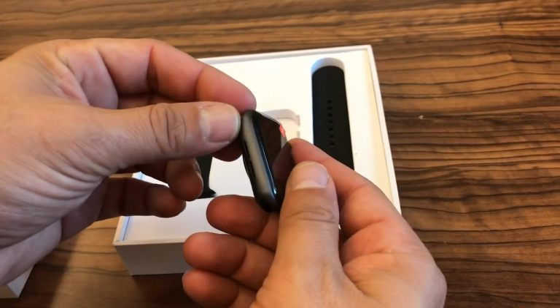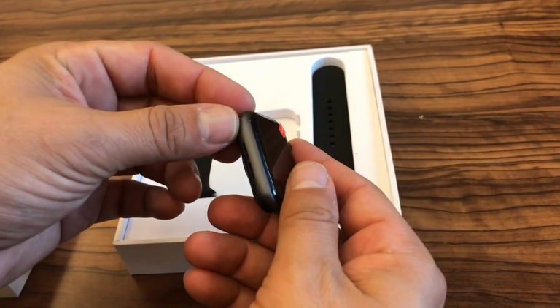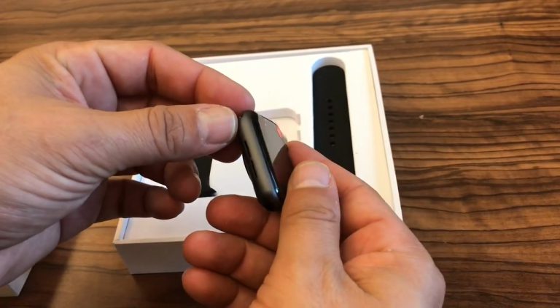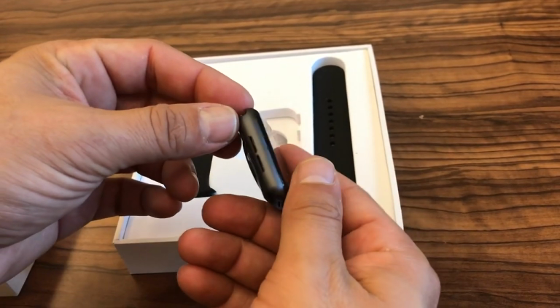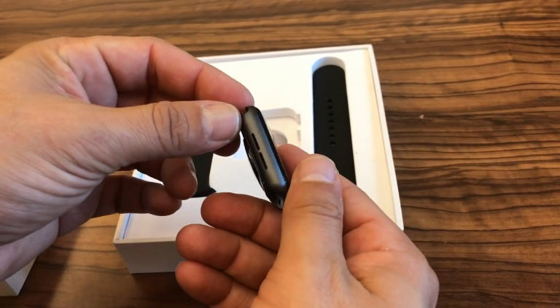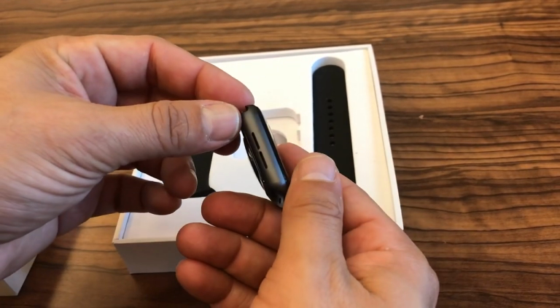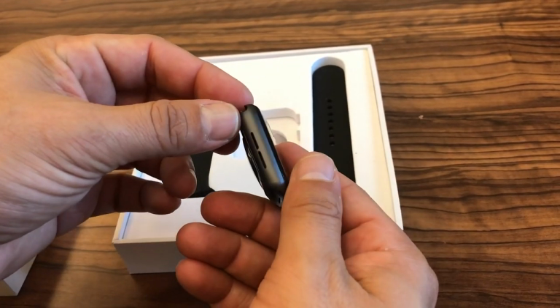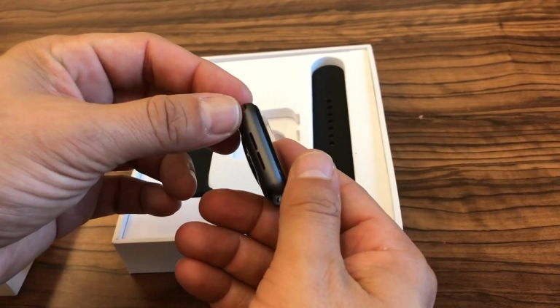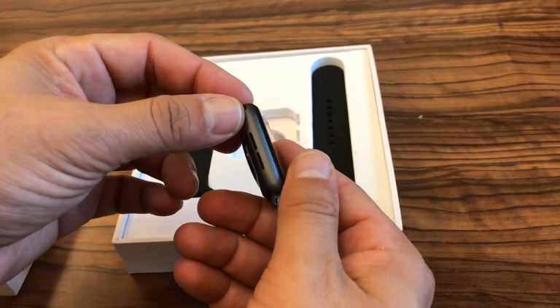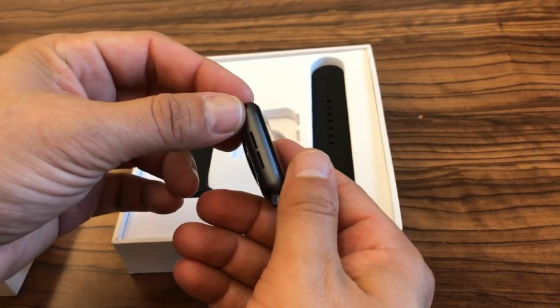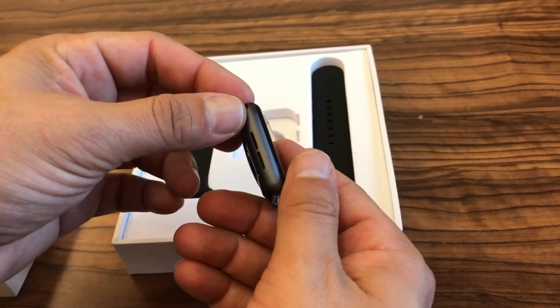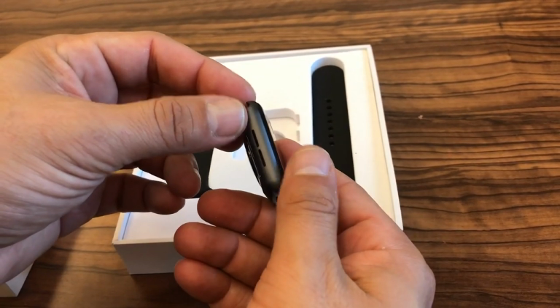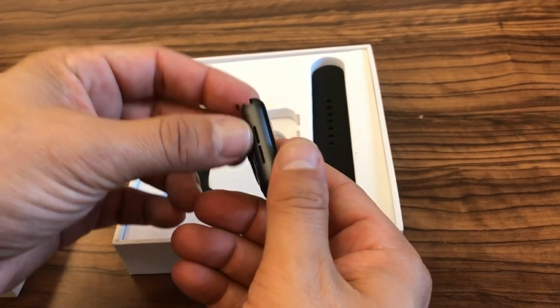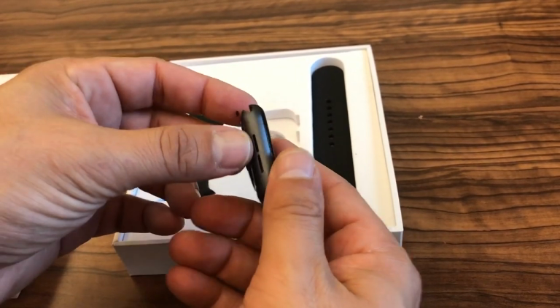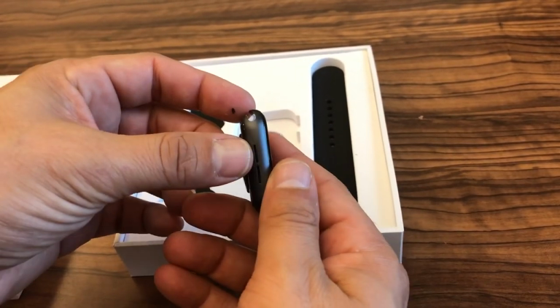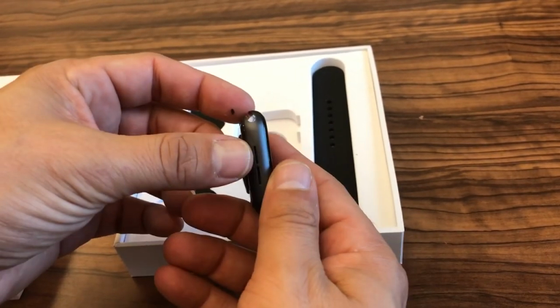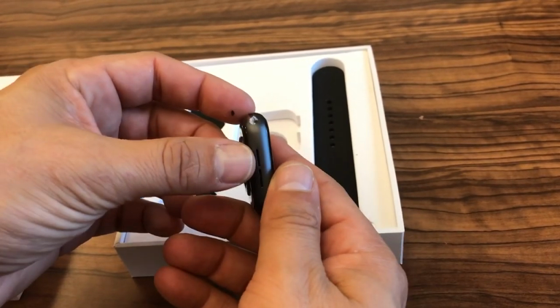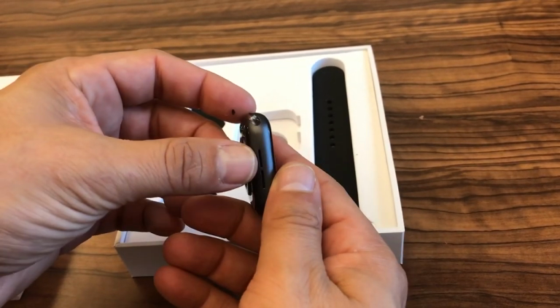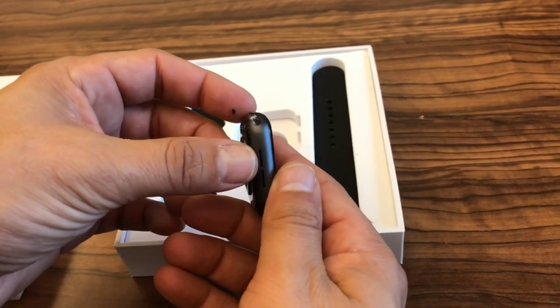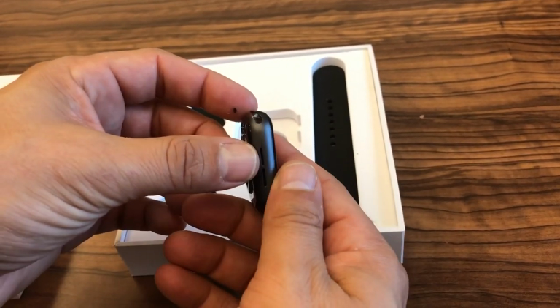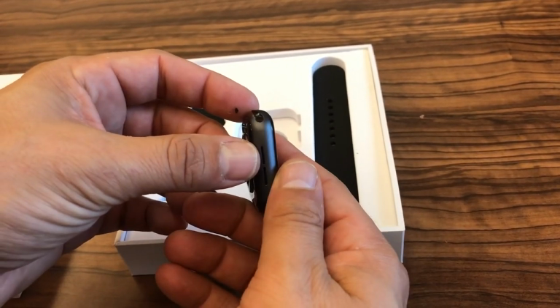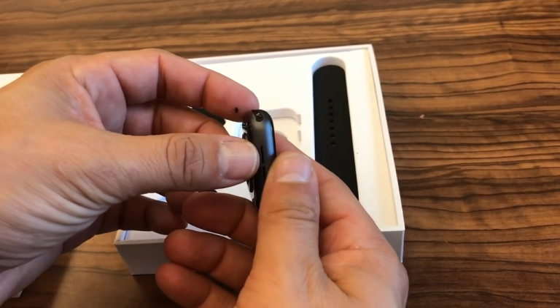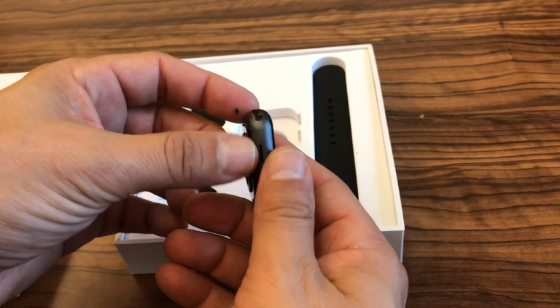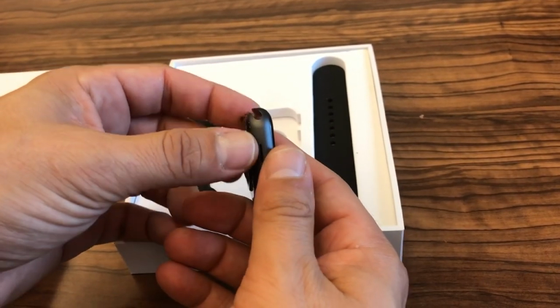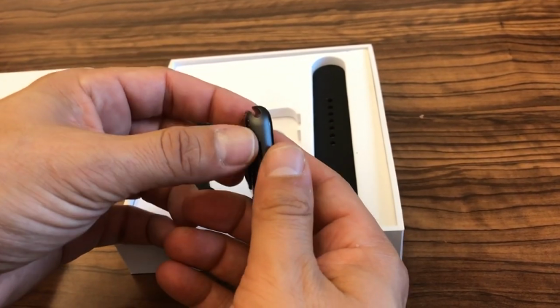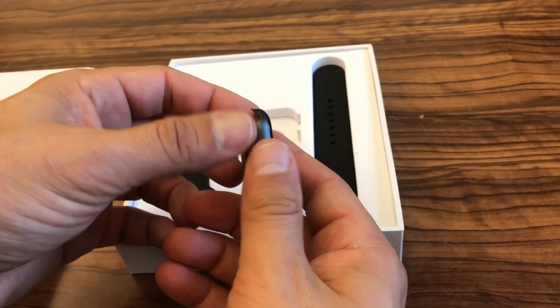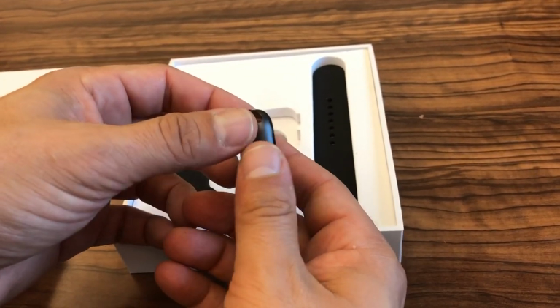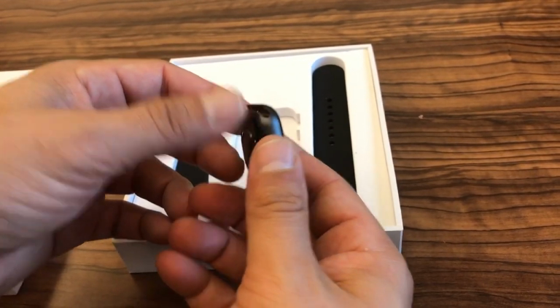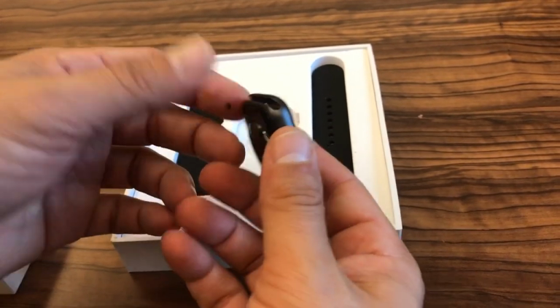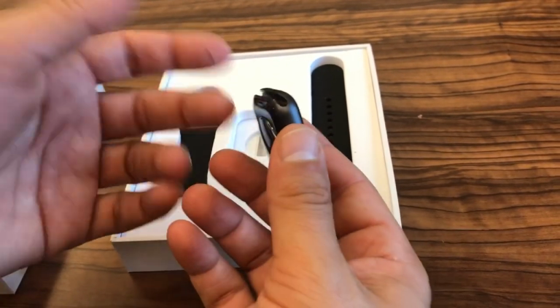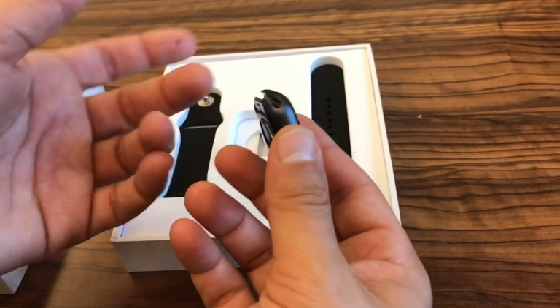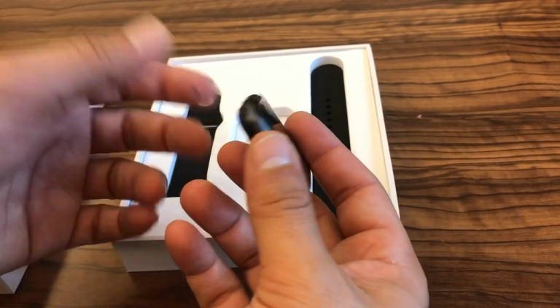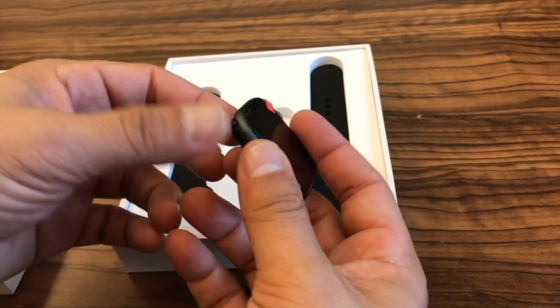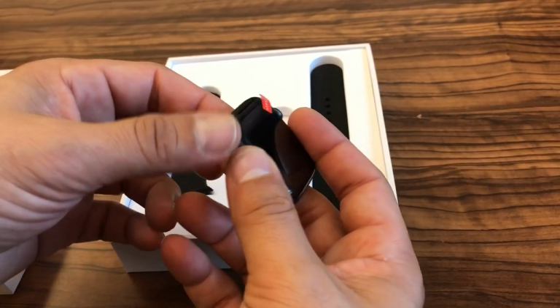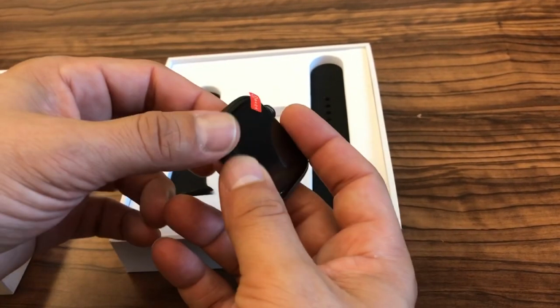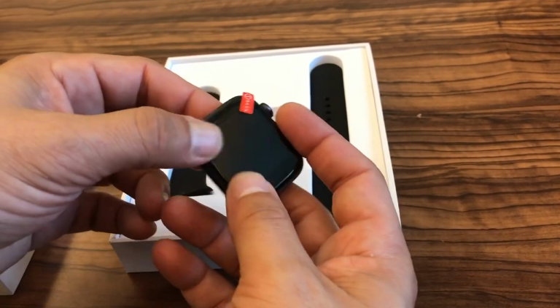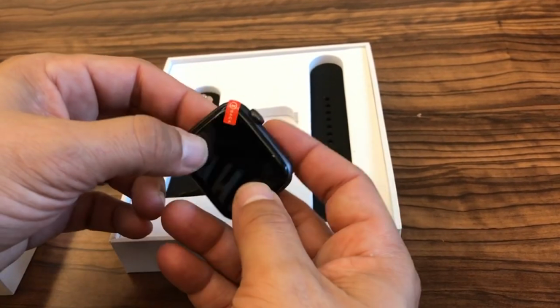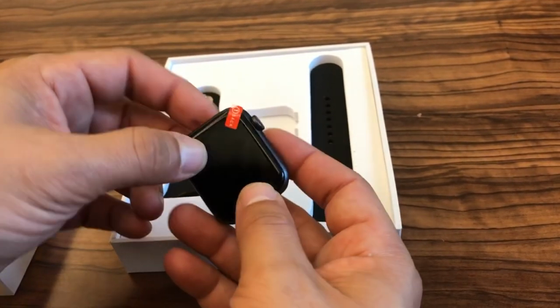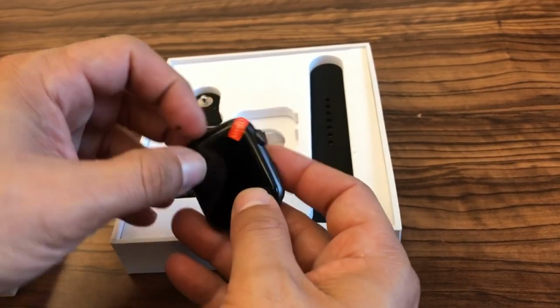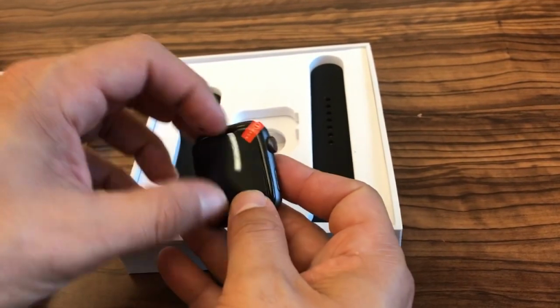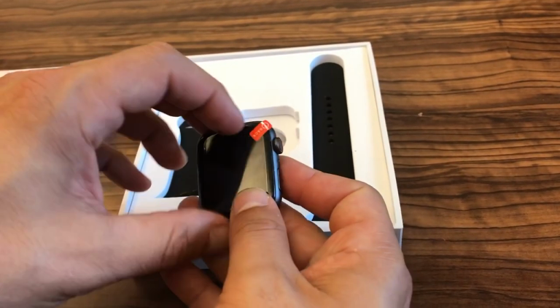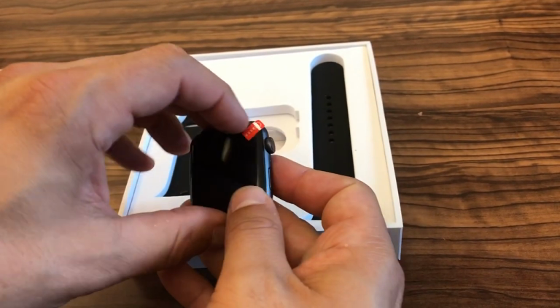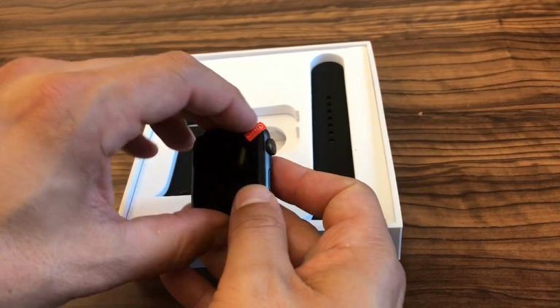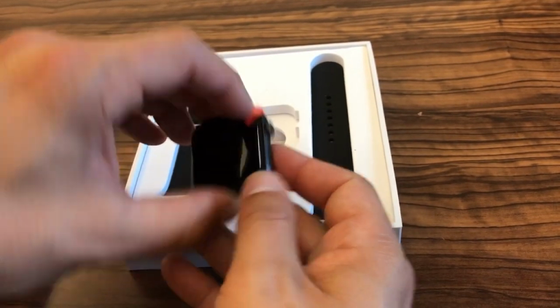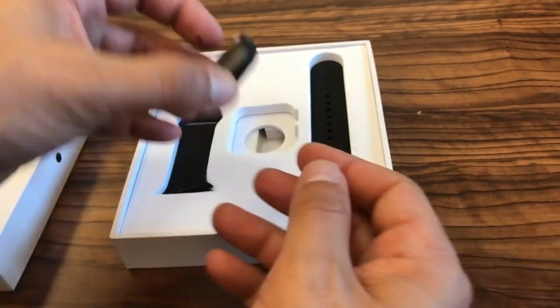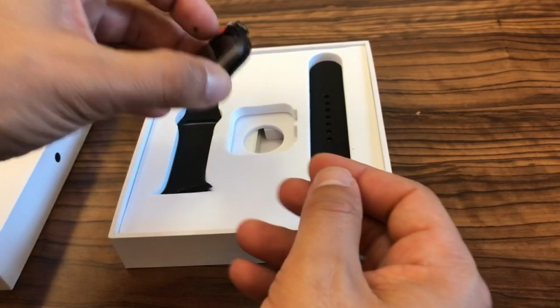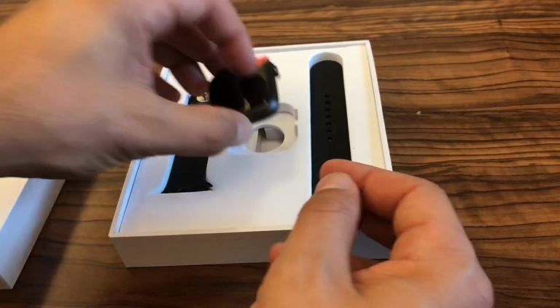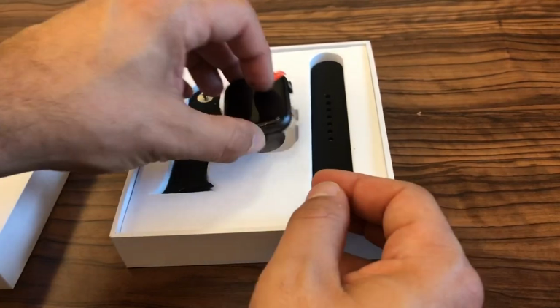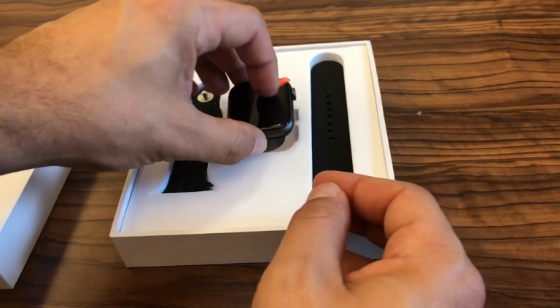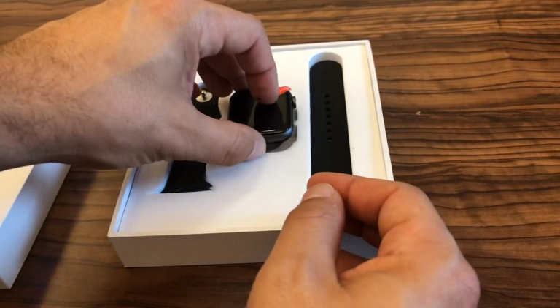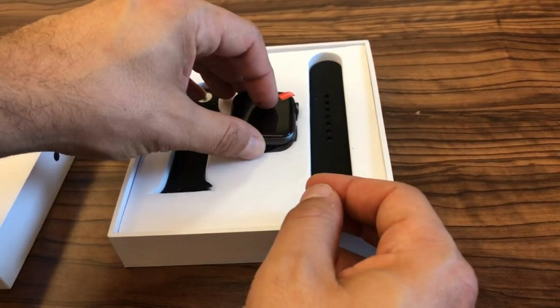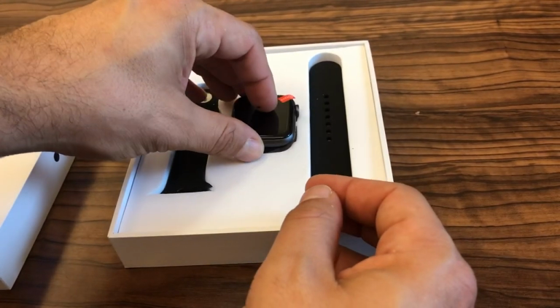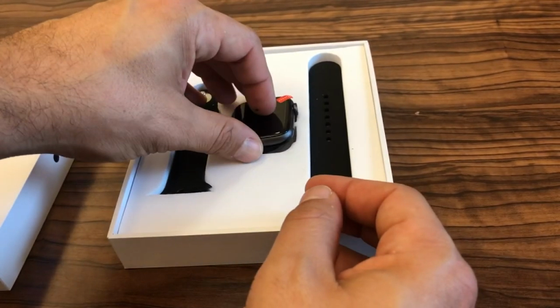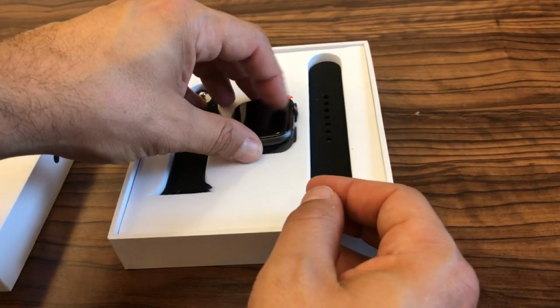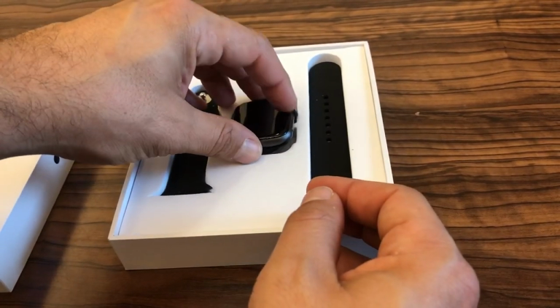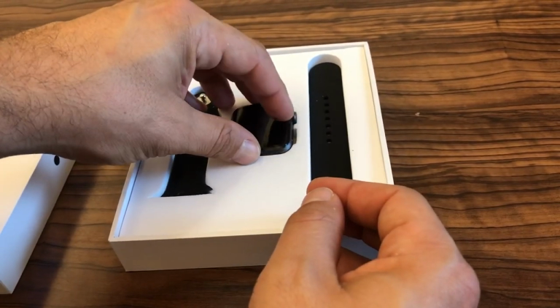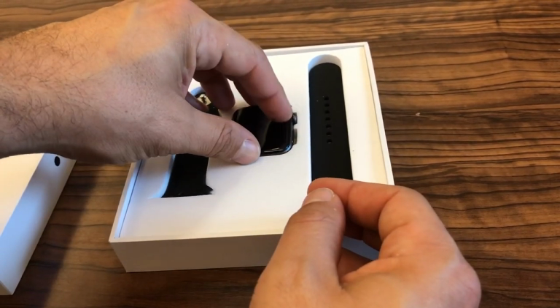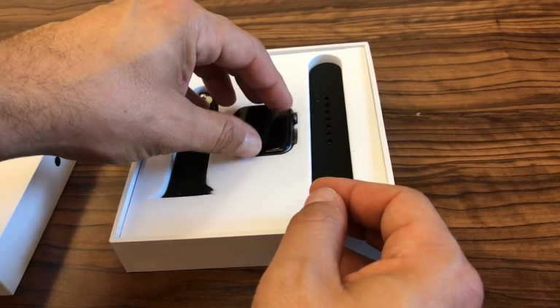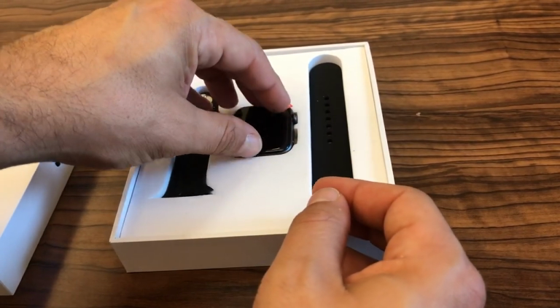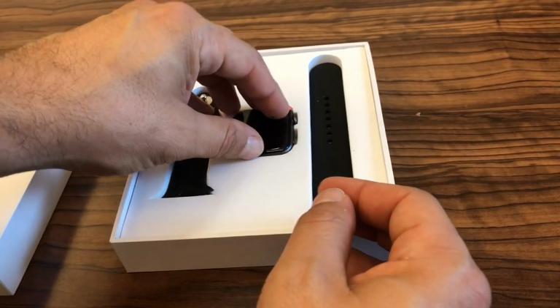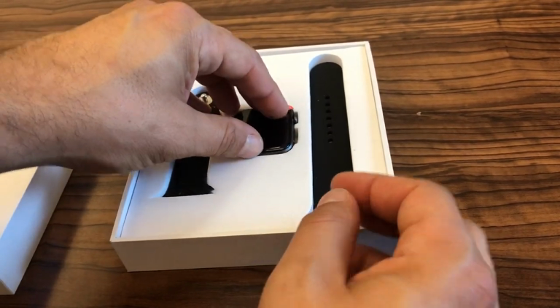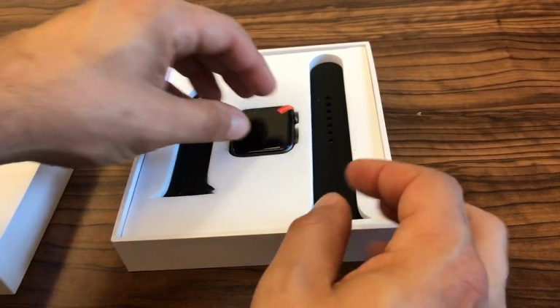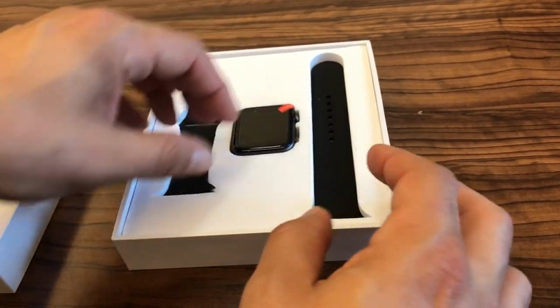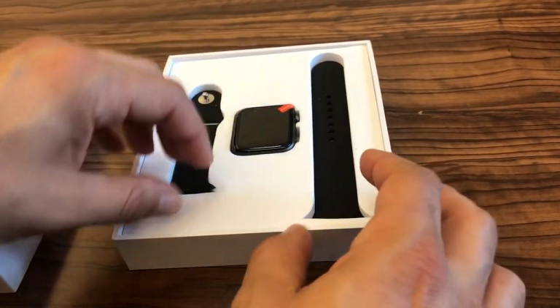Many different types of wristbands are available in the market — you've got leather, metal, plastic, silicone, all kinds.